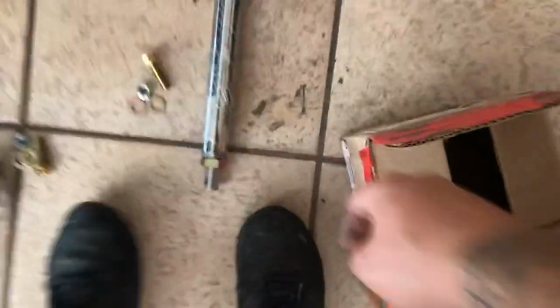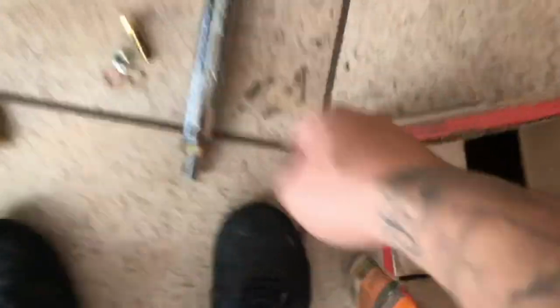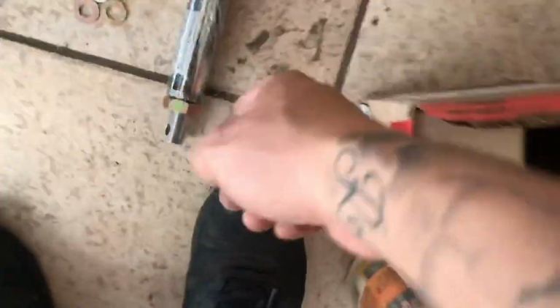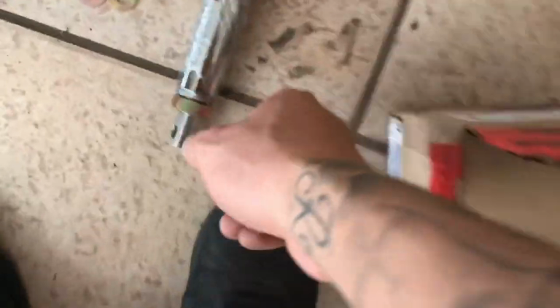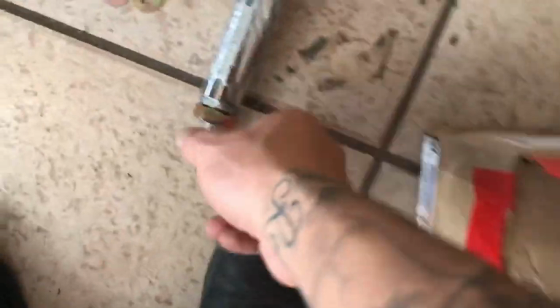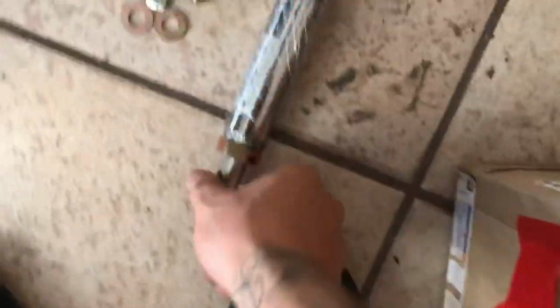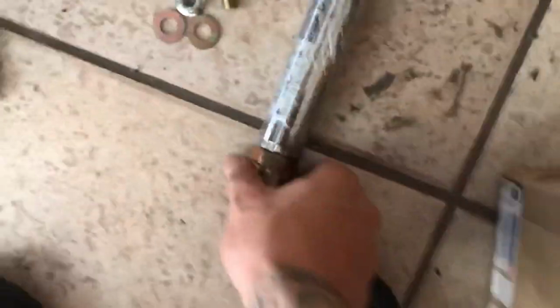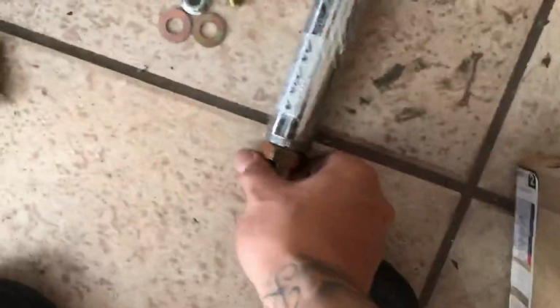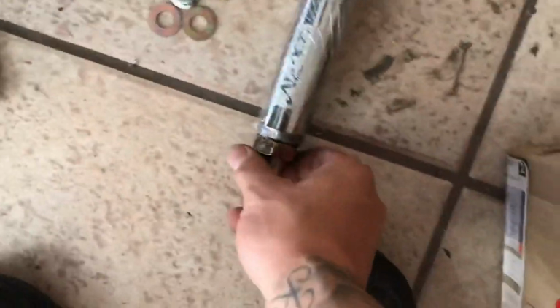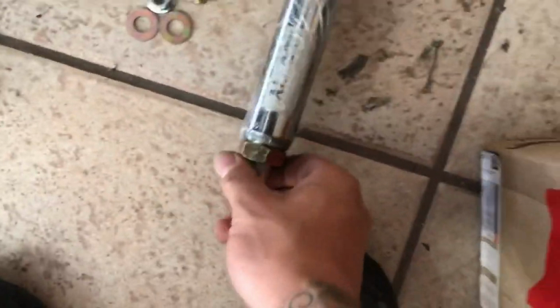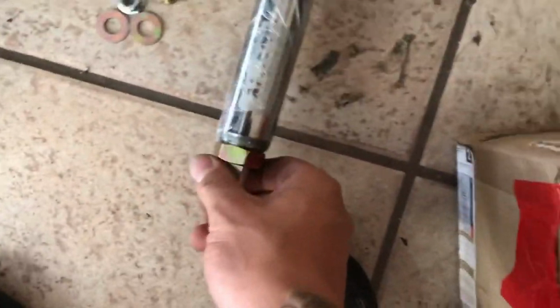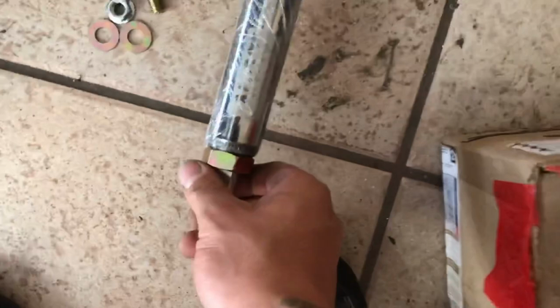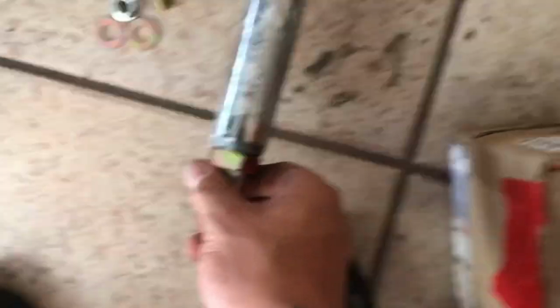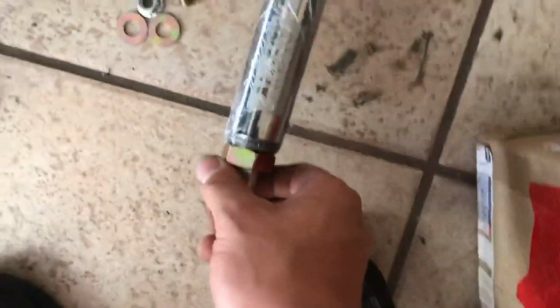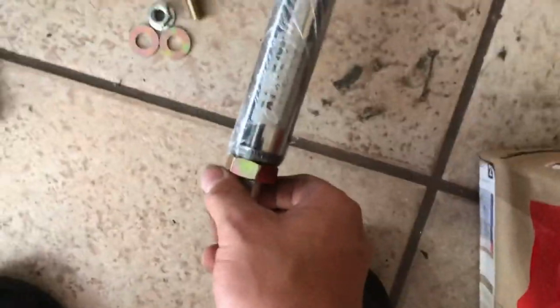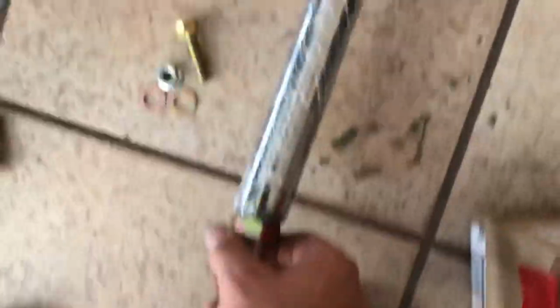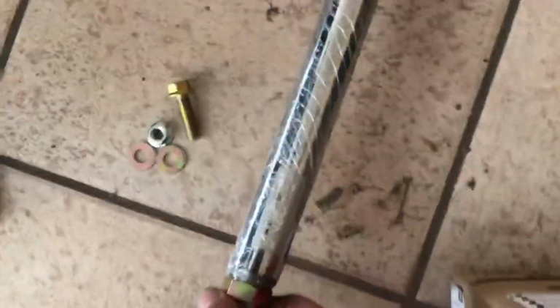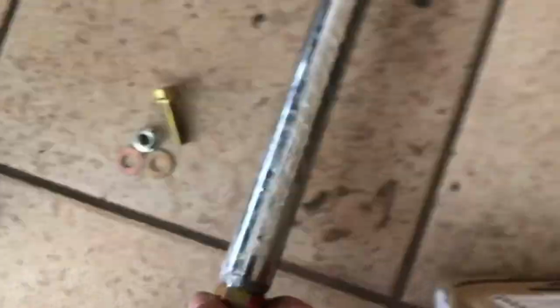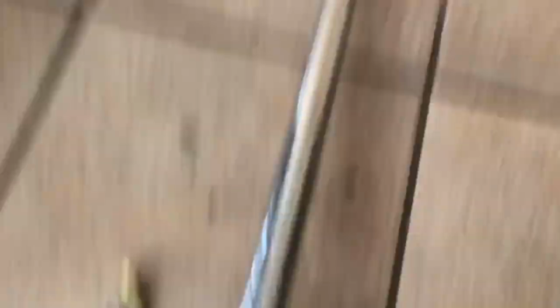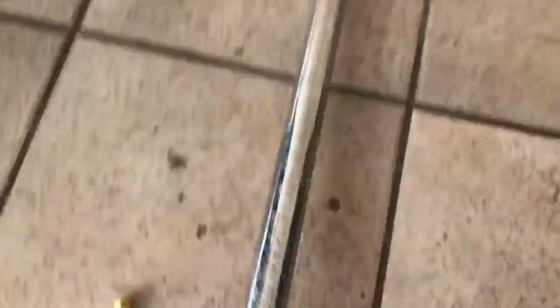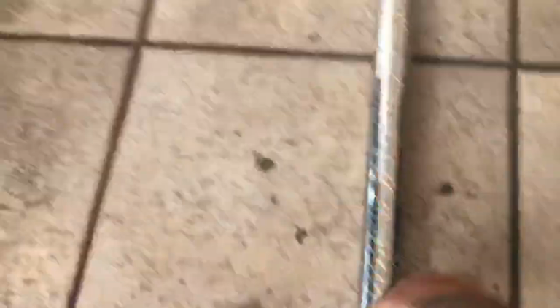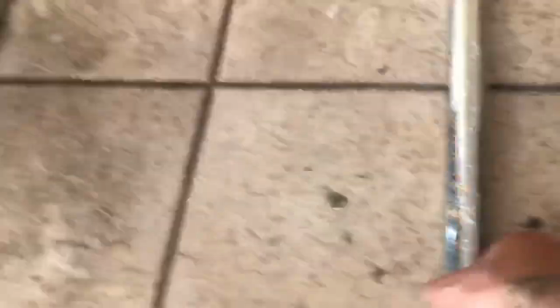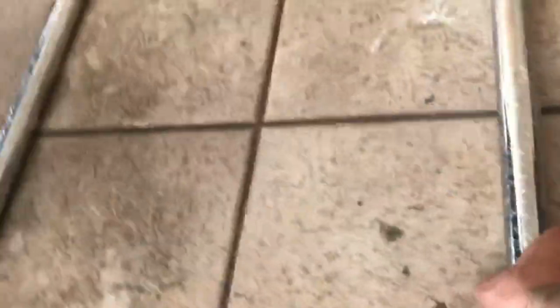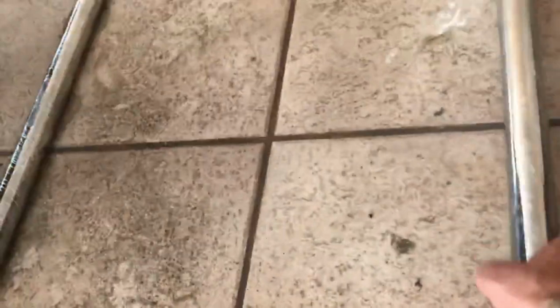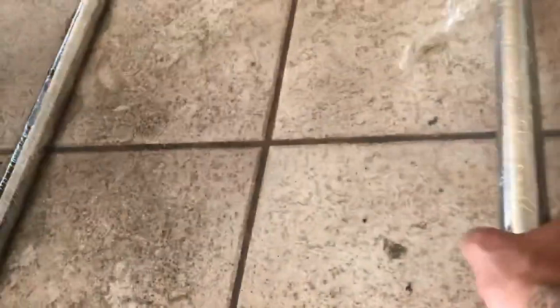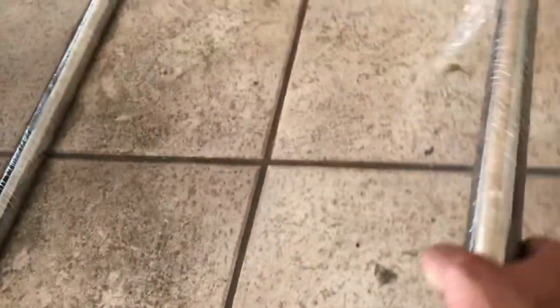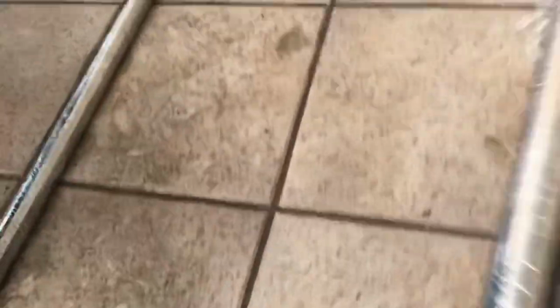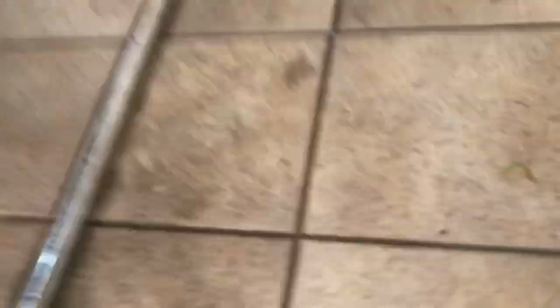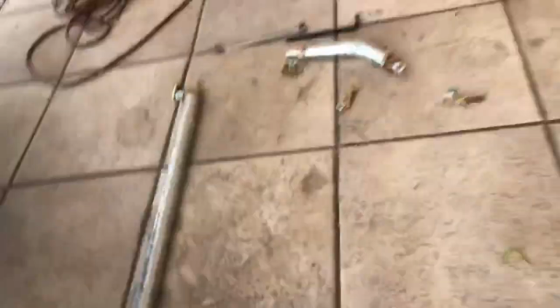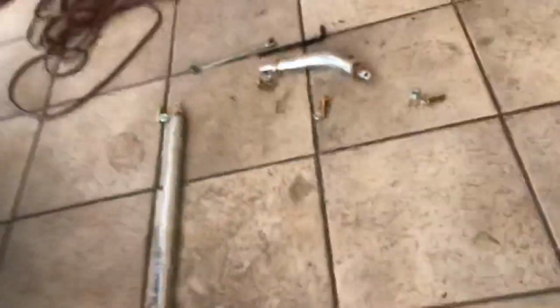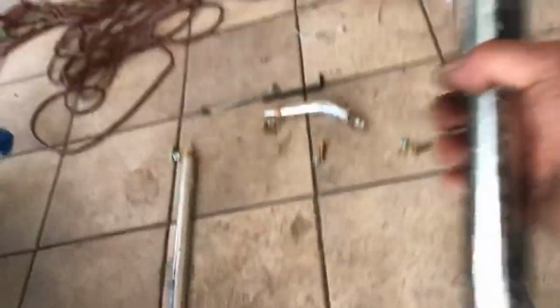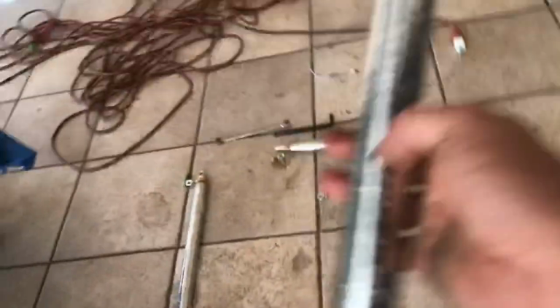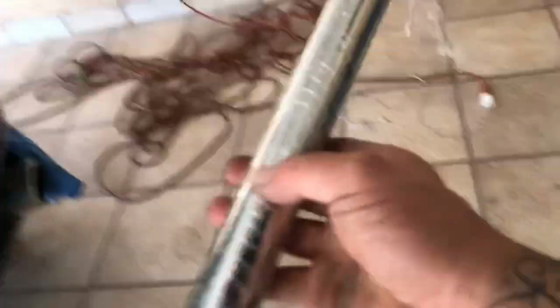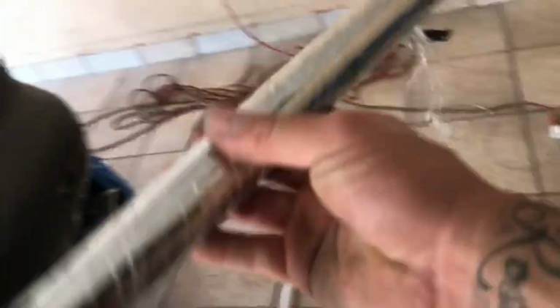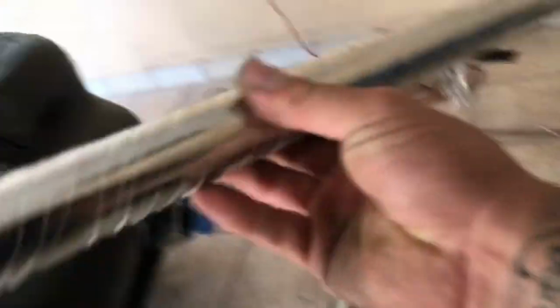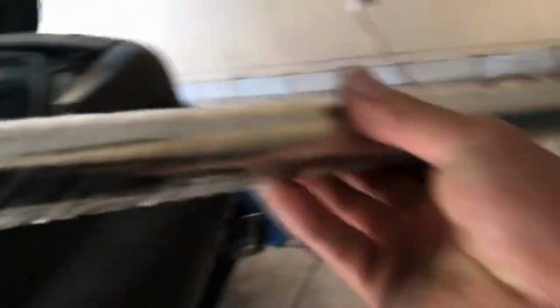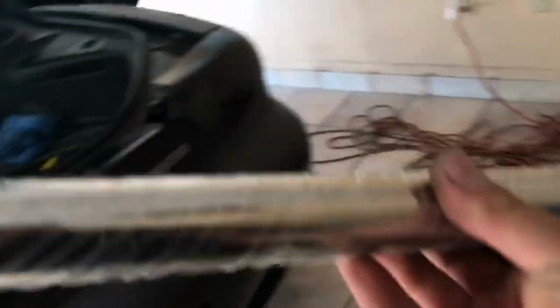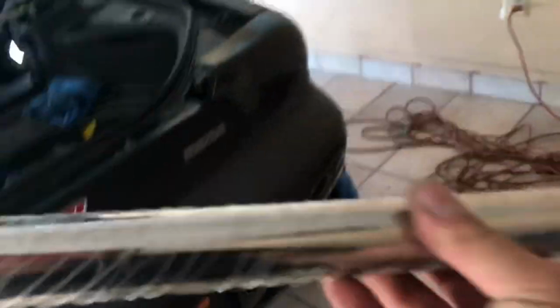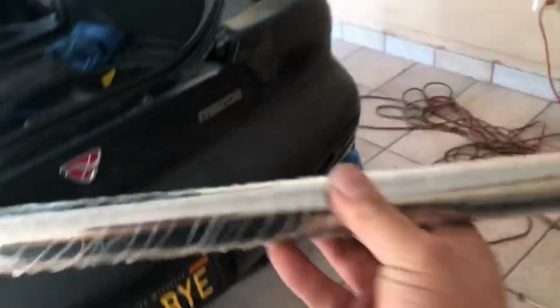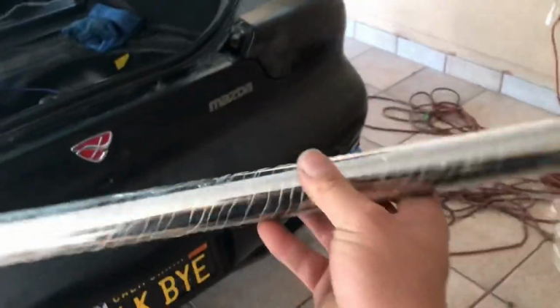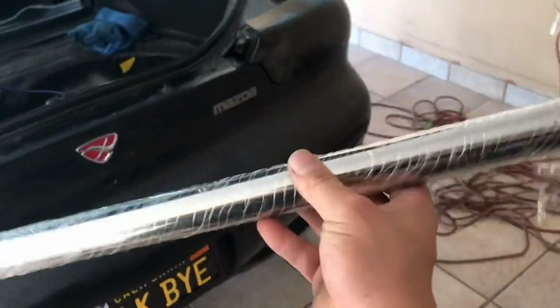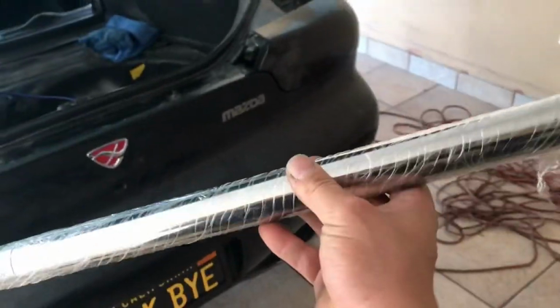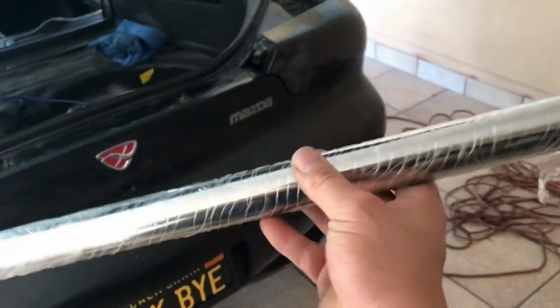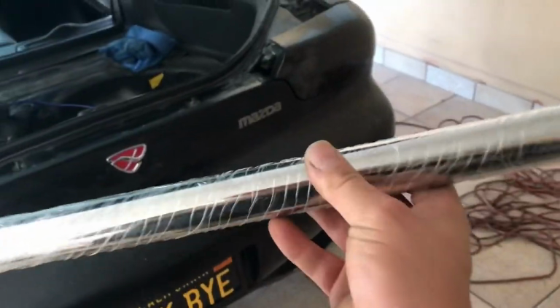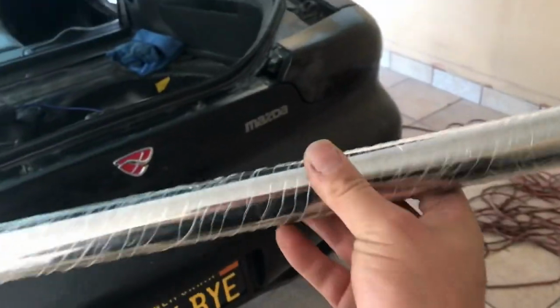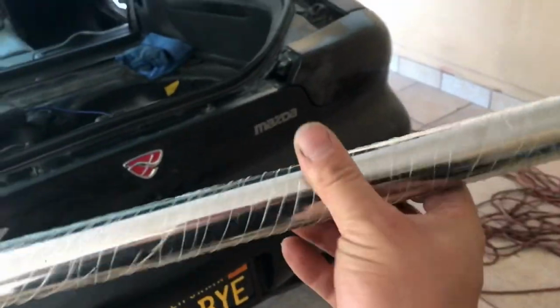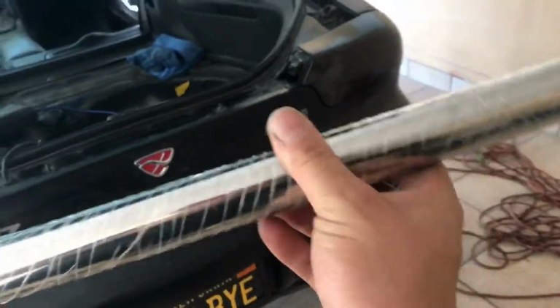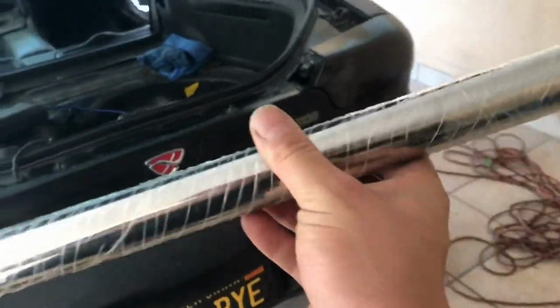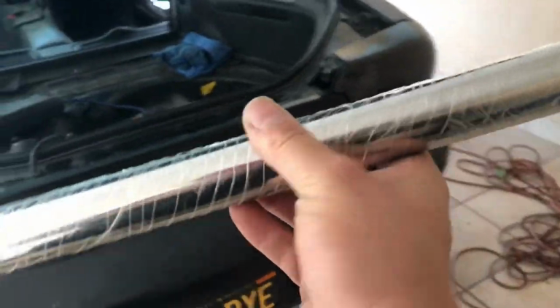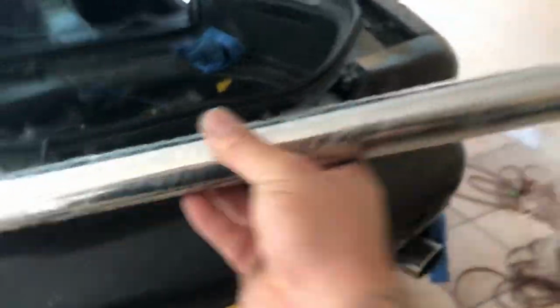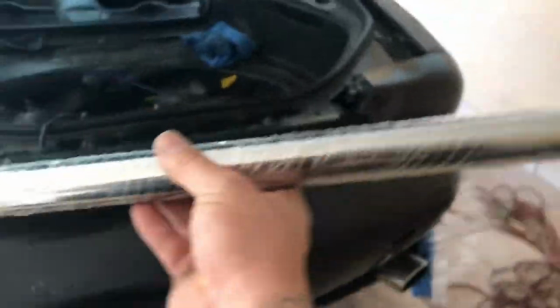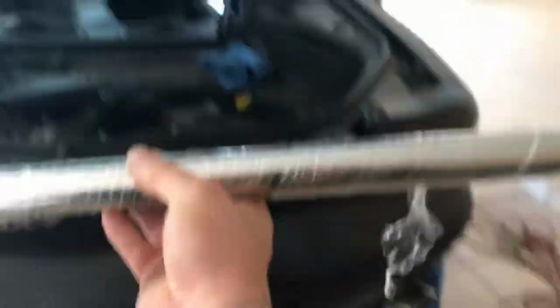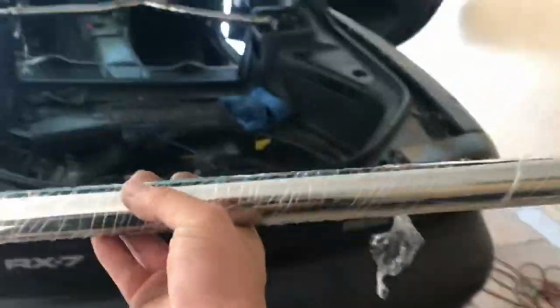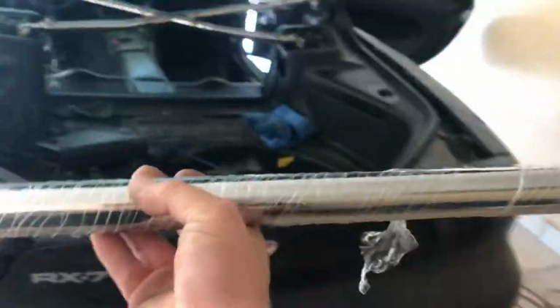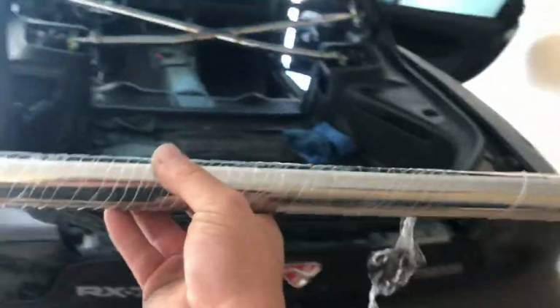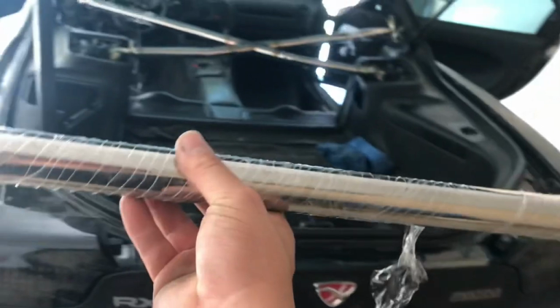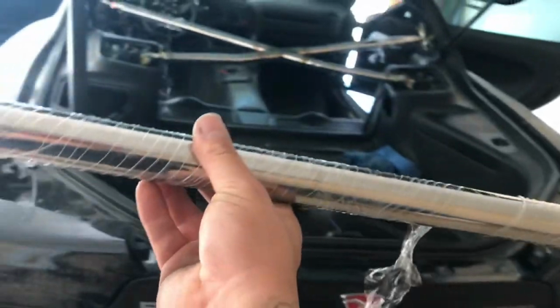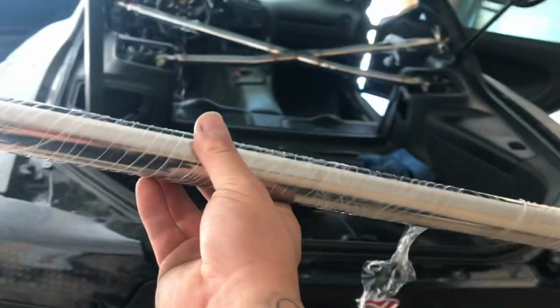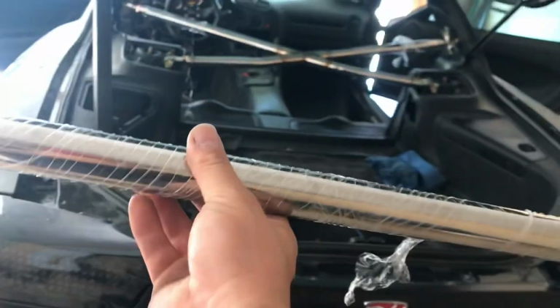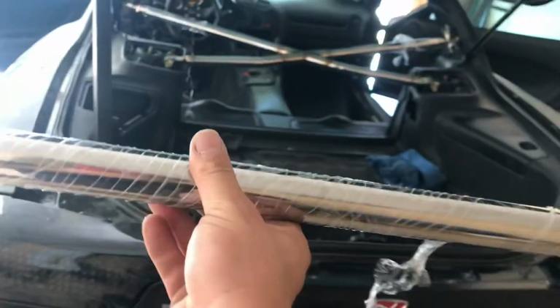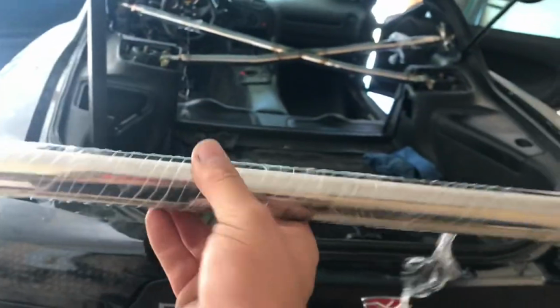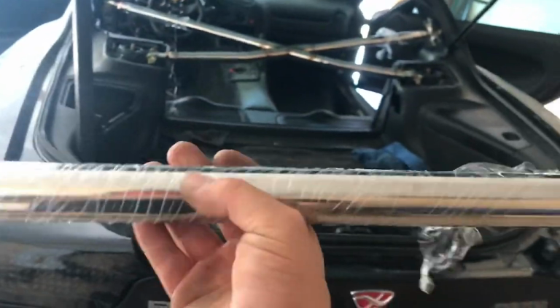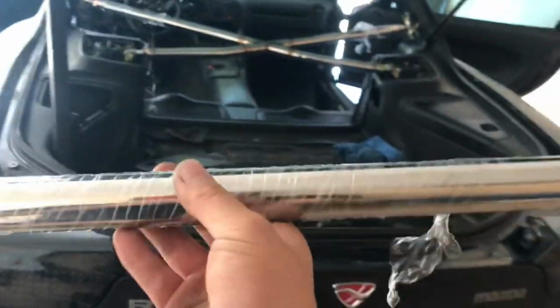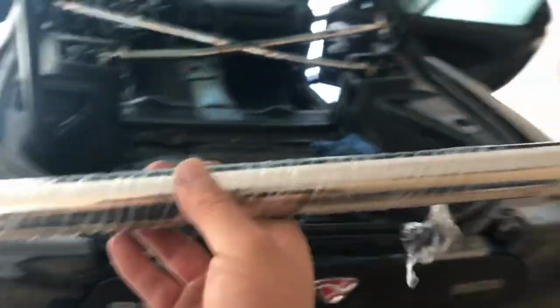Alright, next we're doing the smaller bar here — let's get that easy one out of the way.